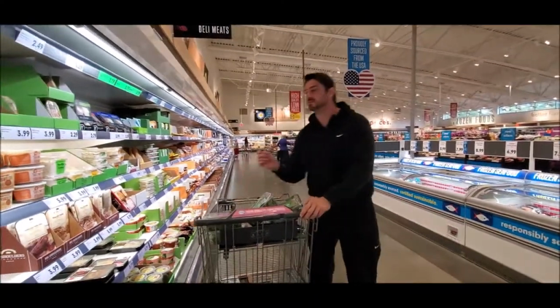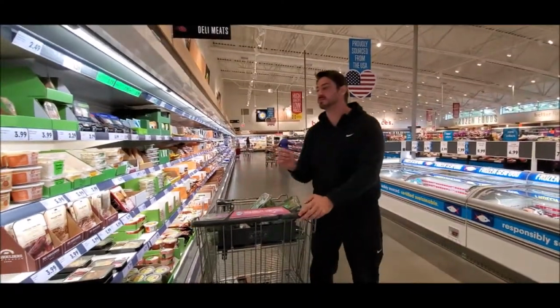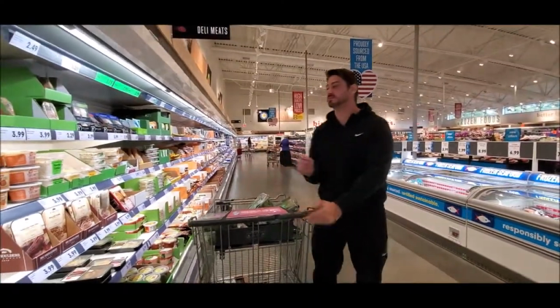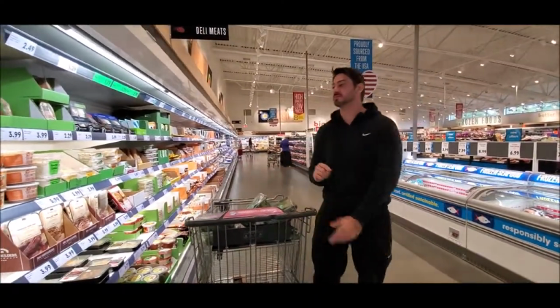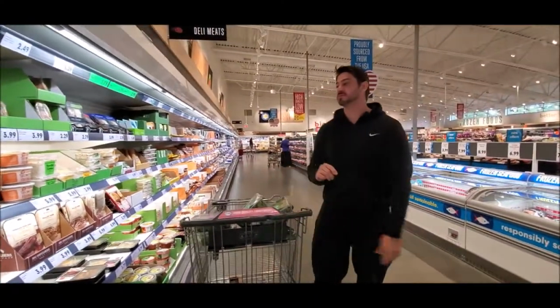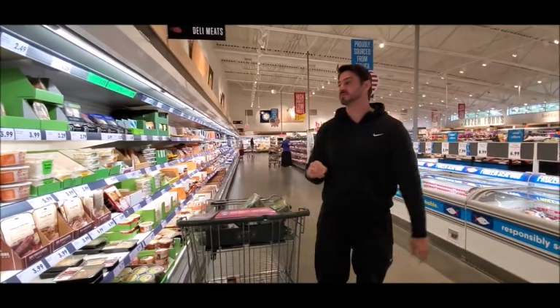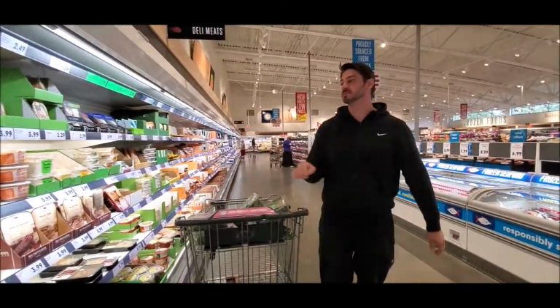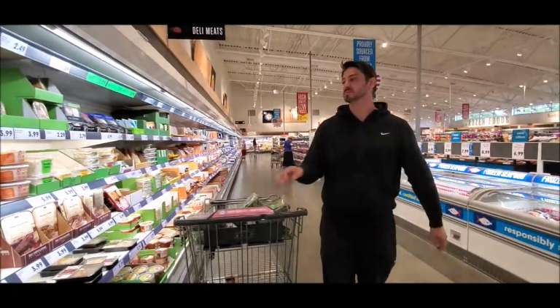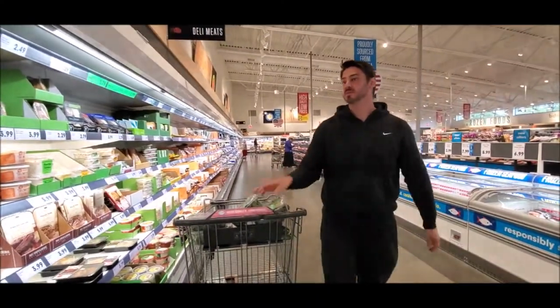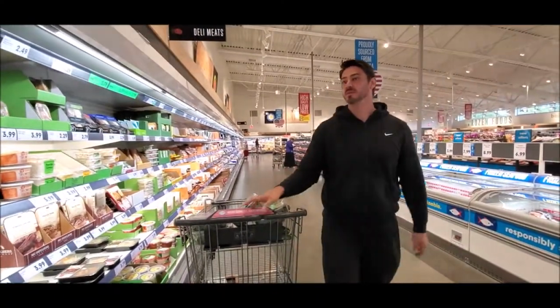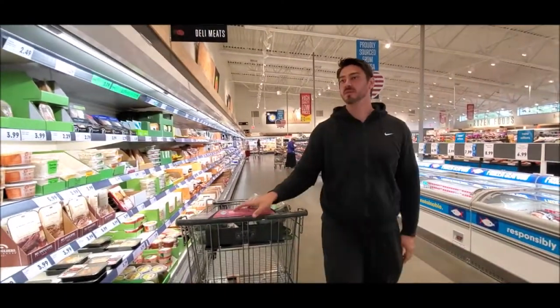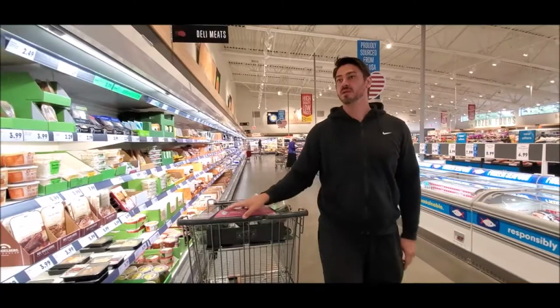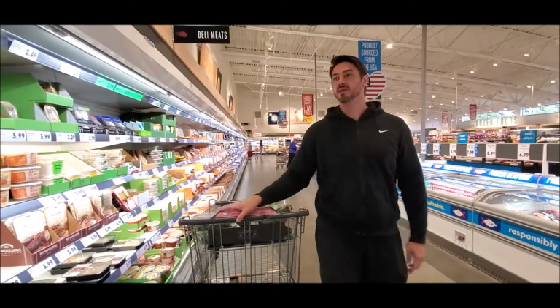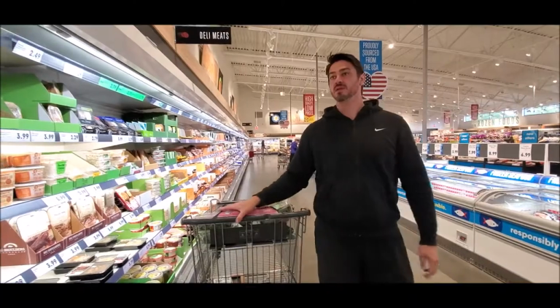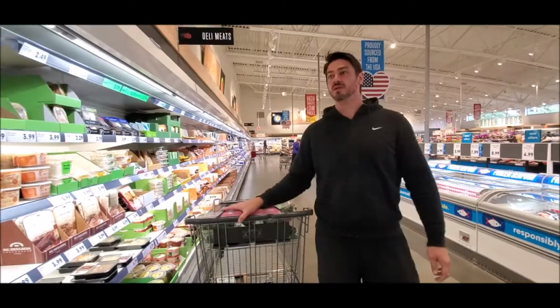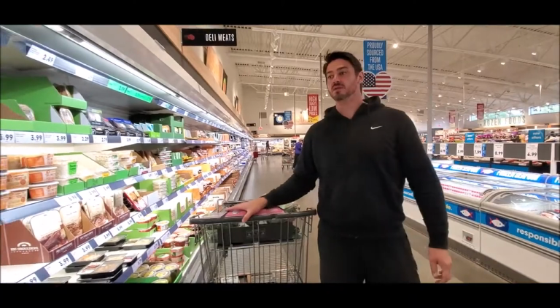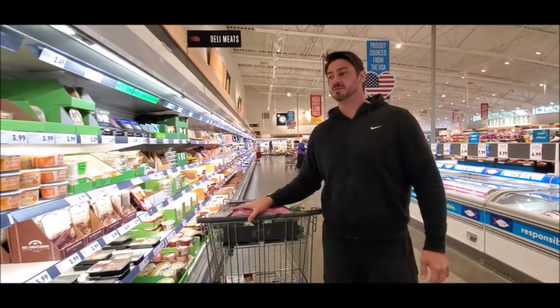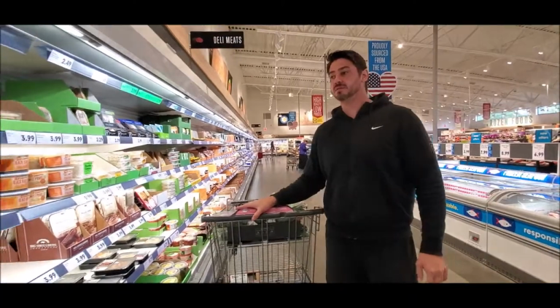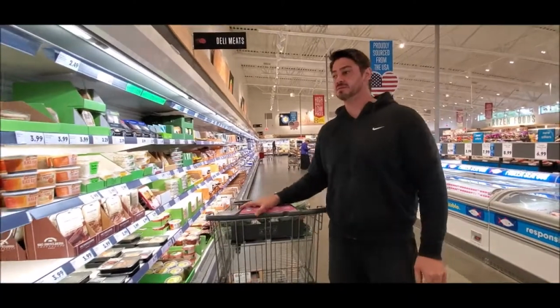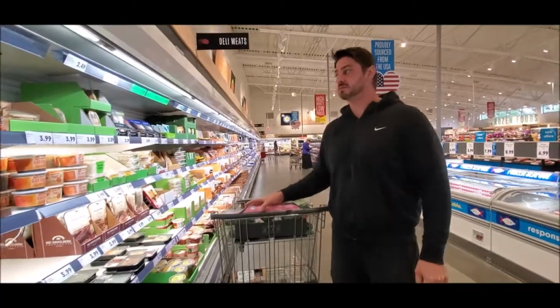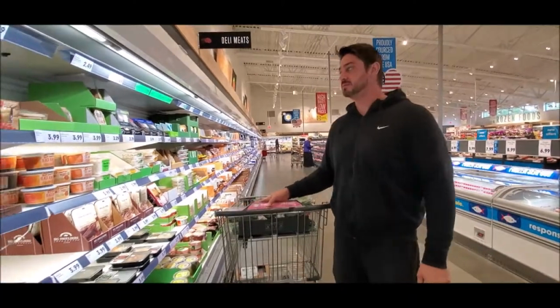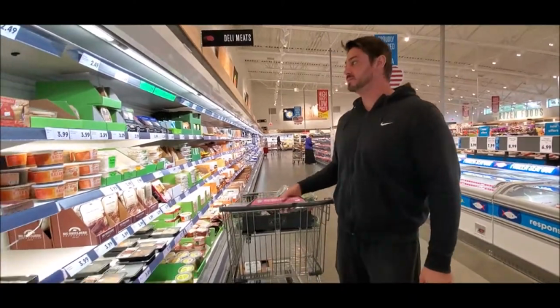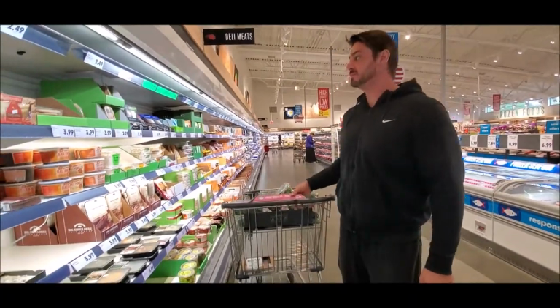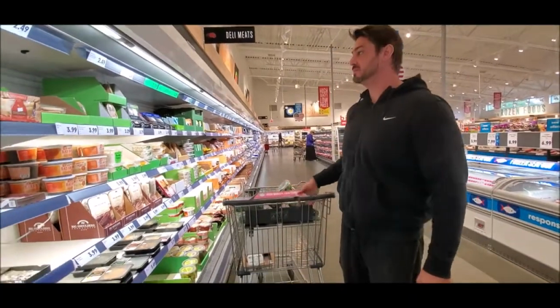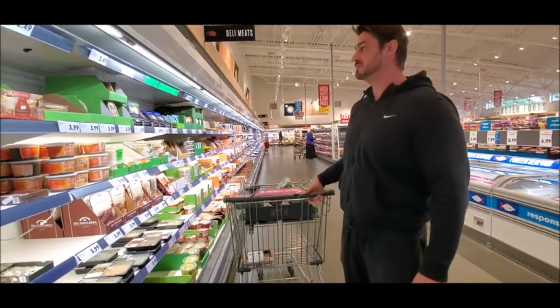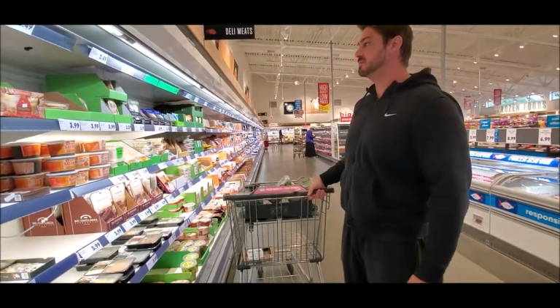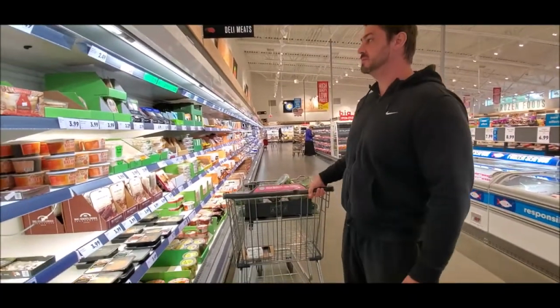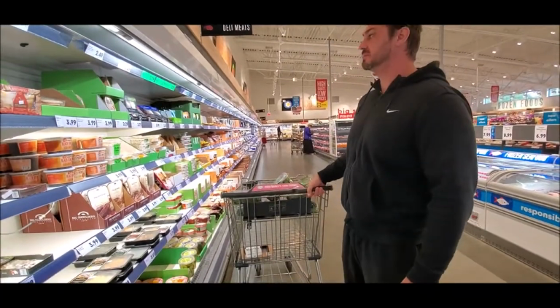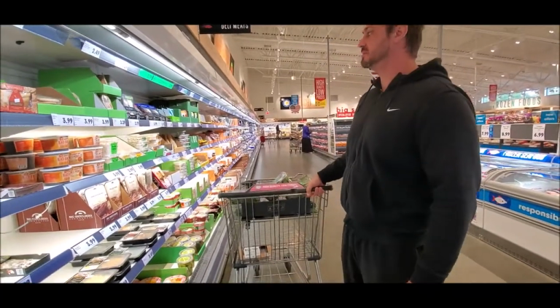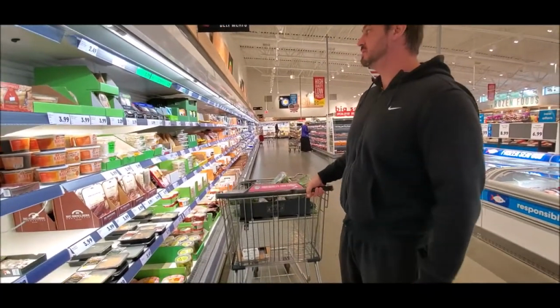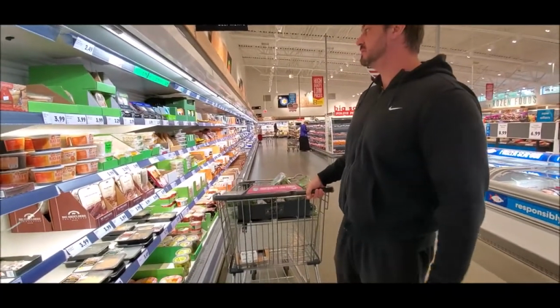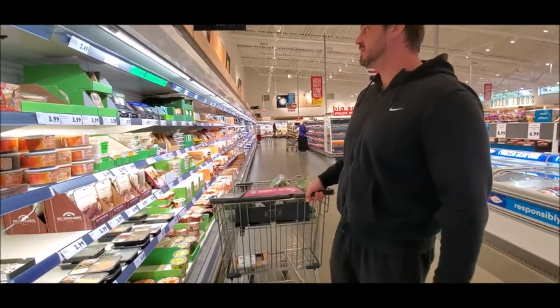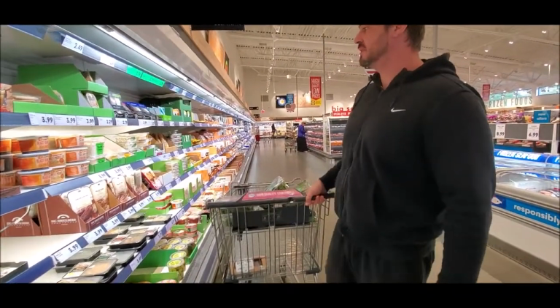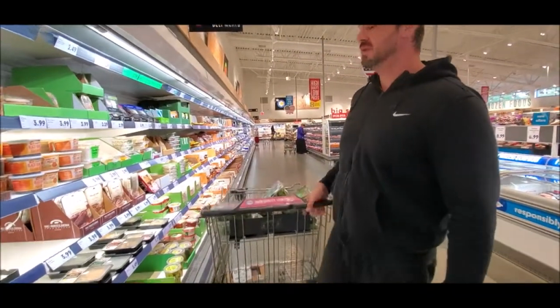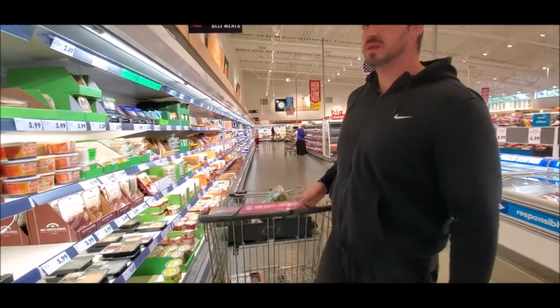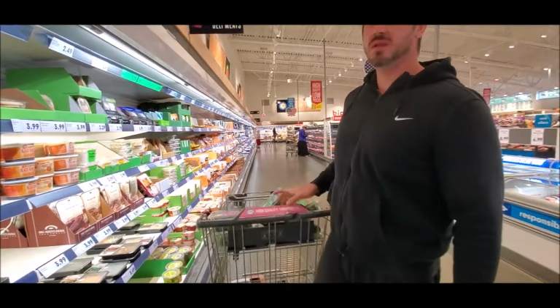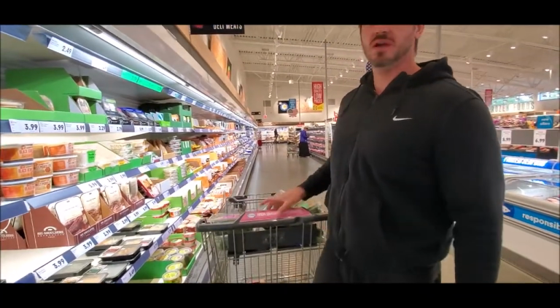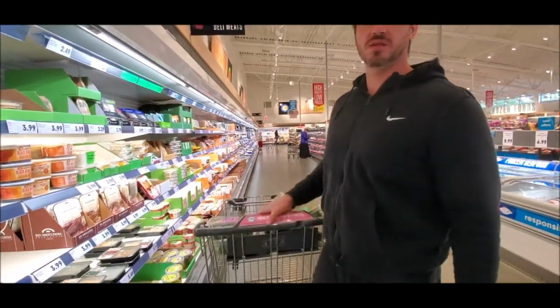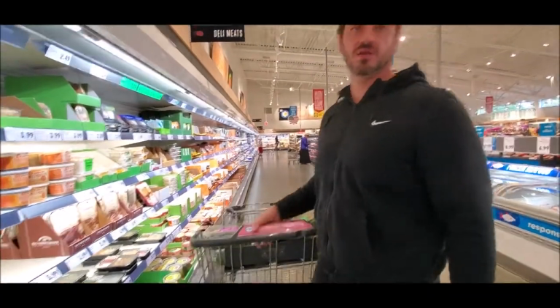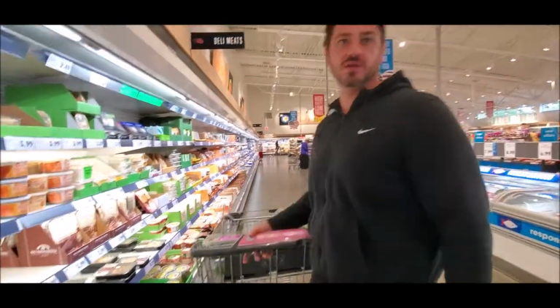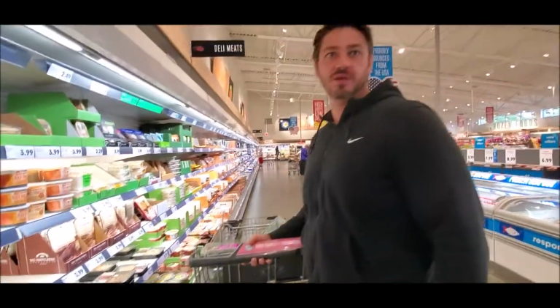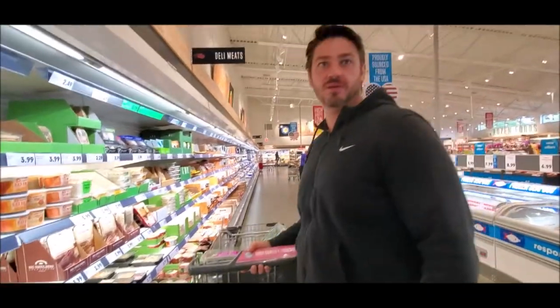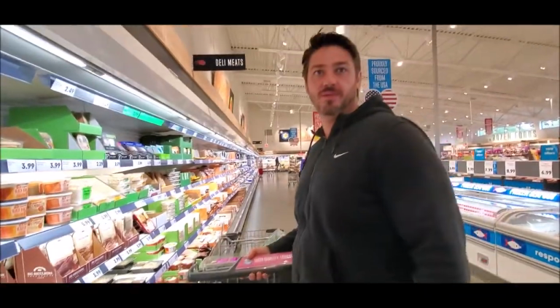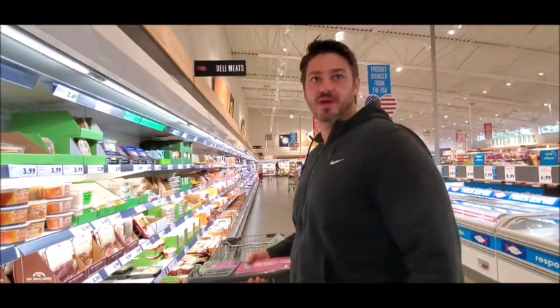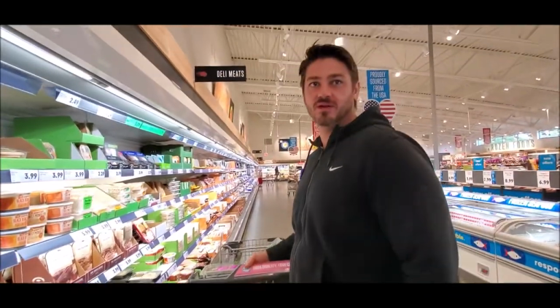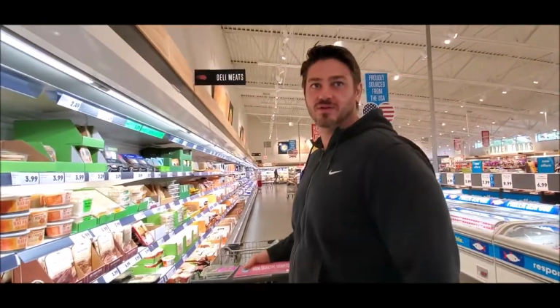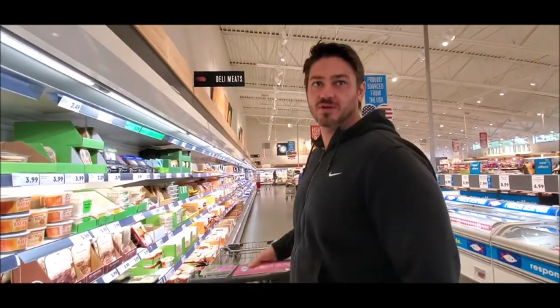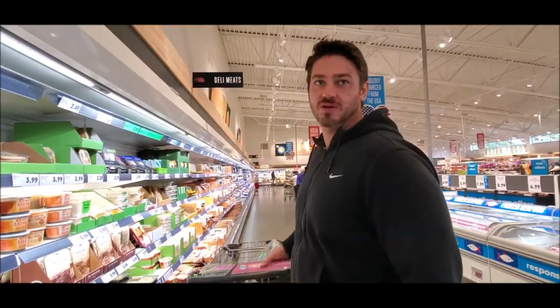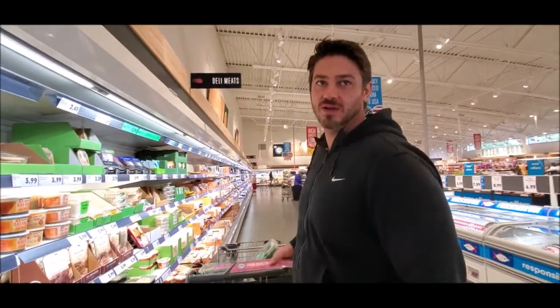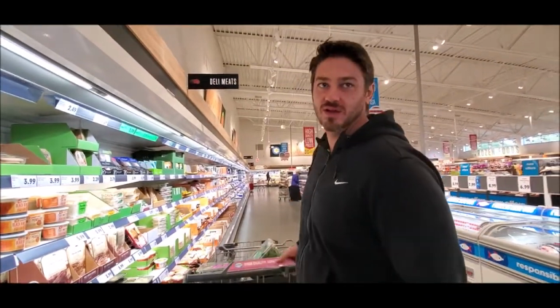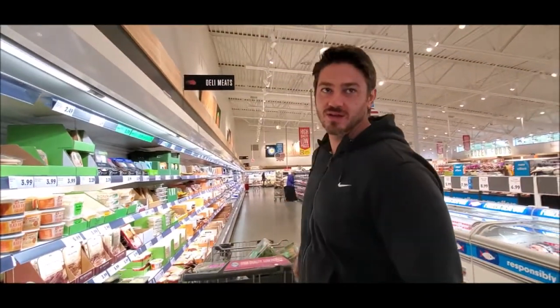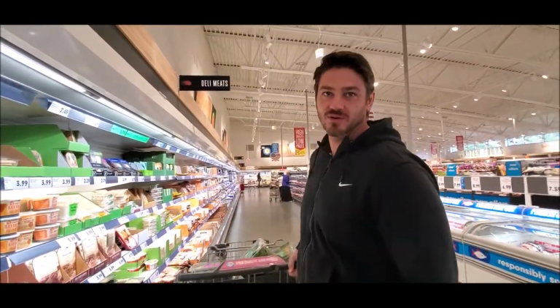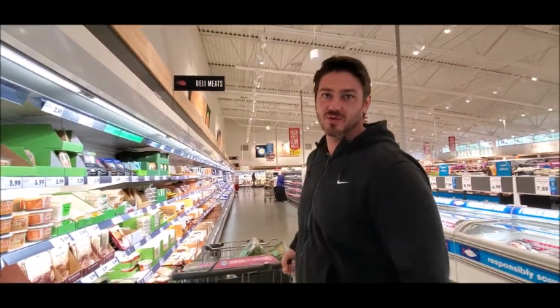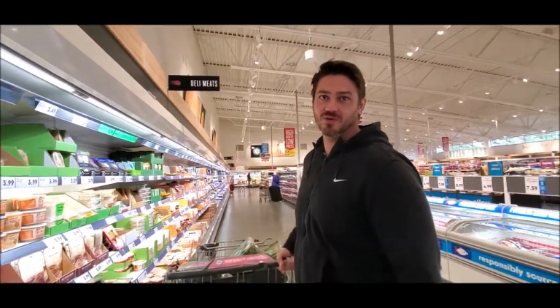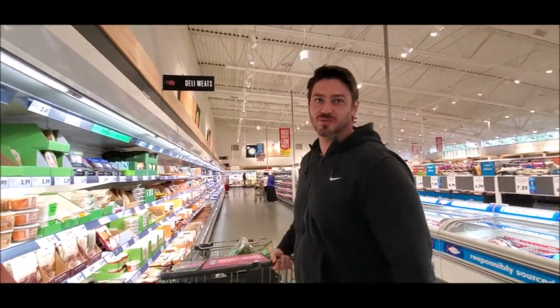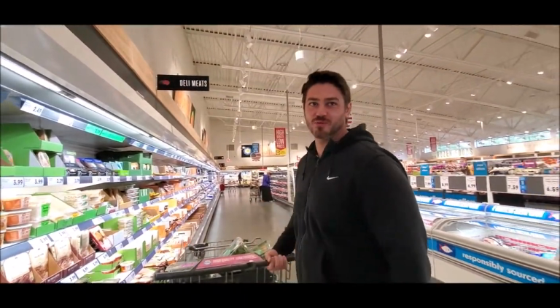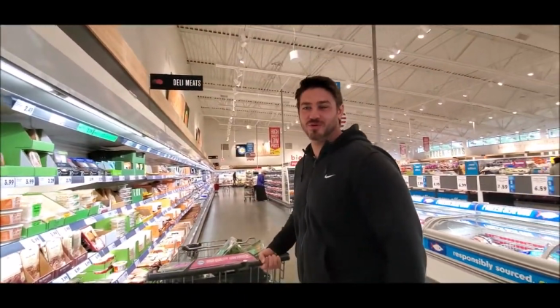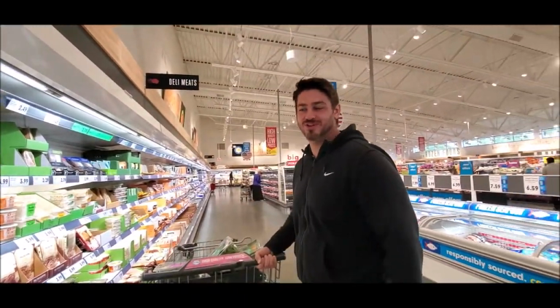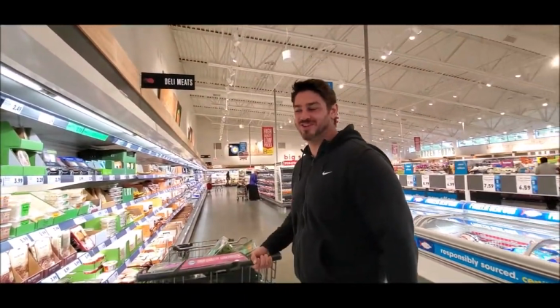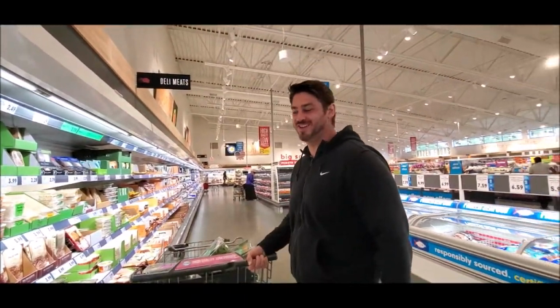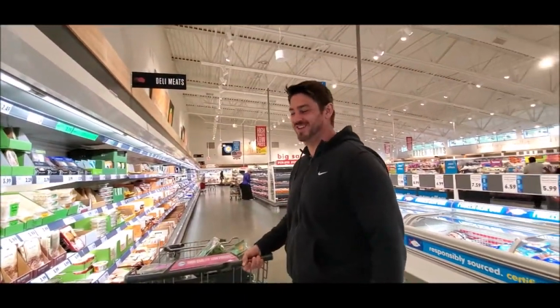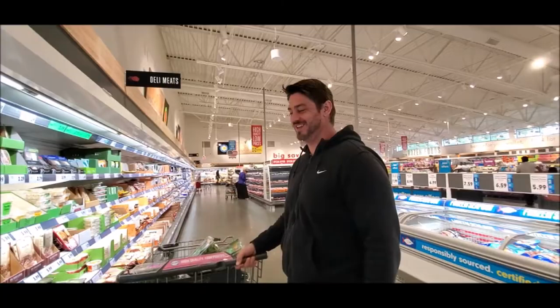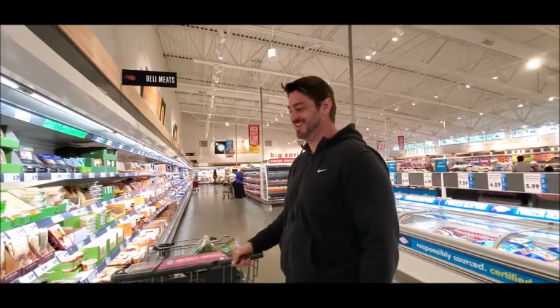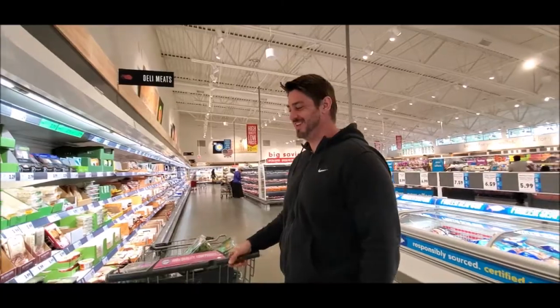Yeah, we normally drive like an hour and a half to get it once a week. I talked to the manager and asked if they could order it — really!